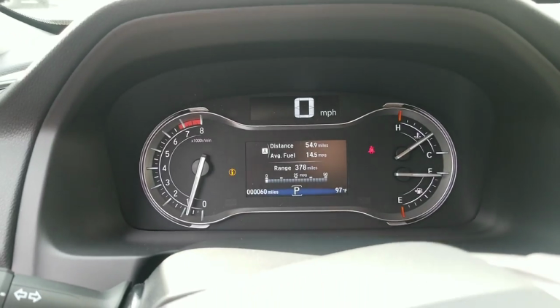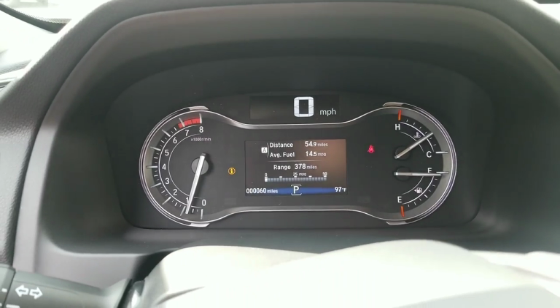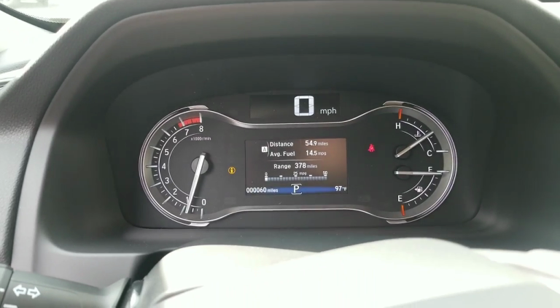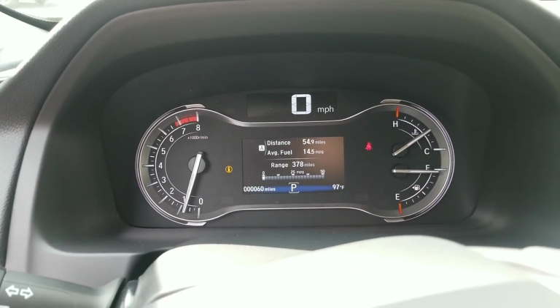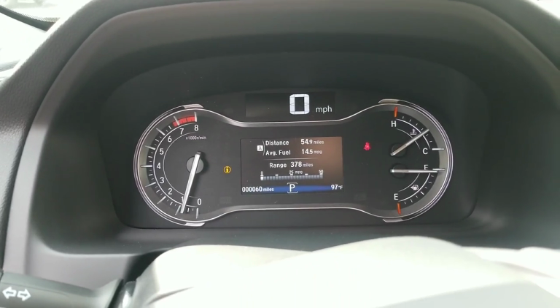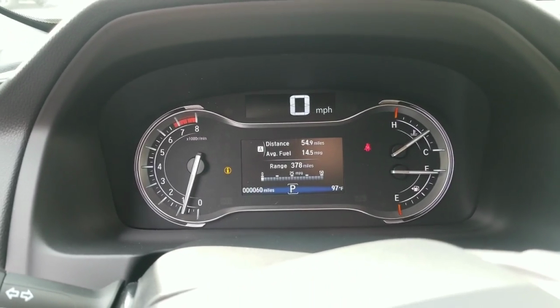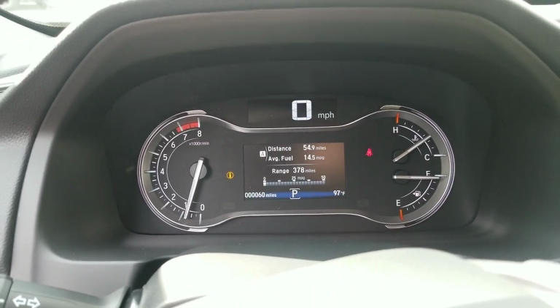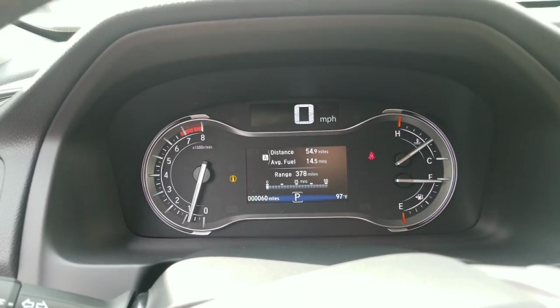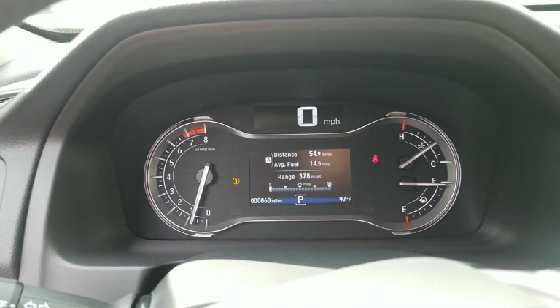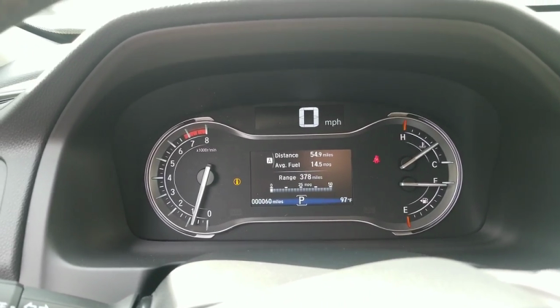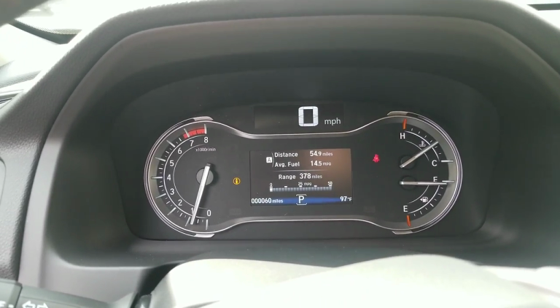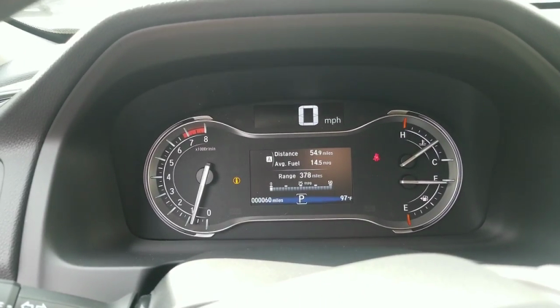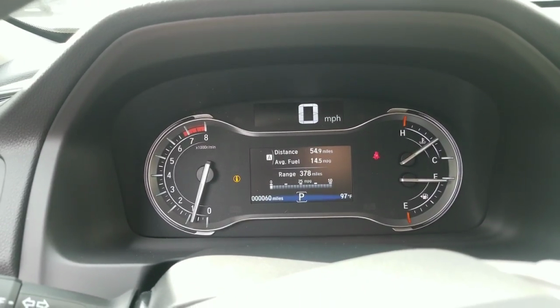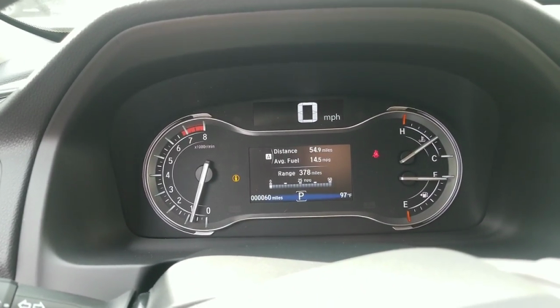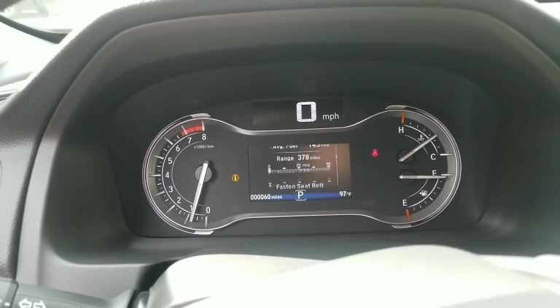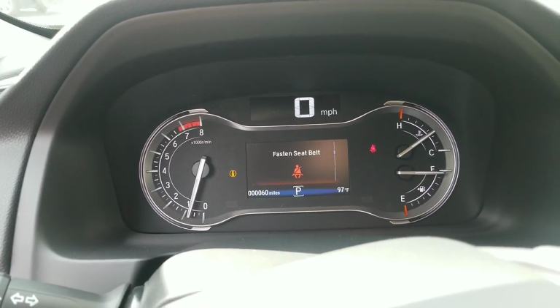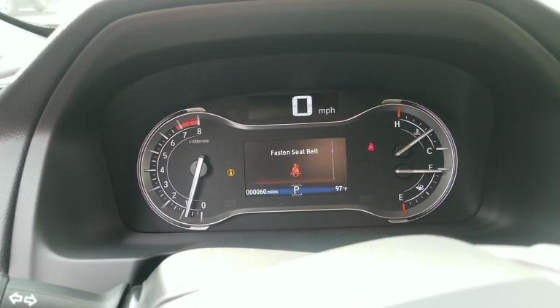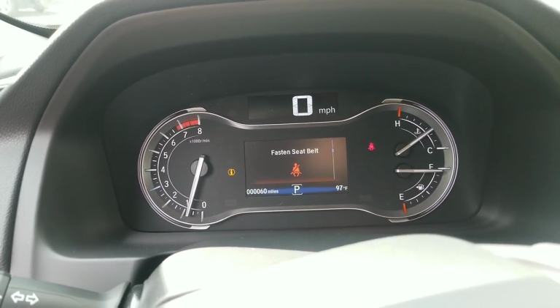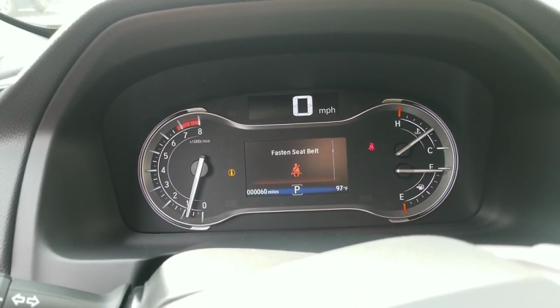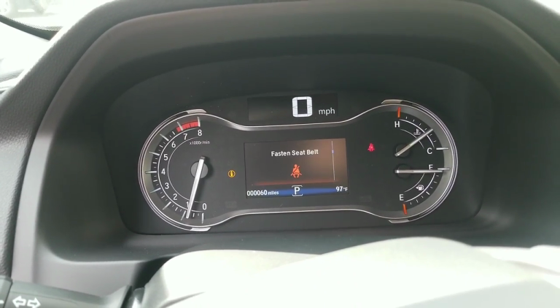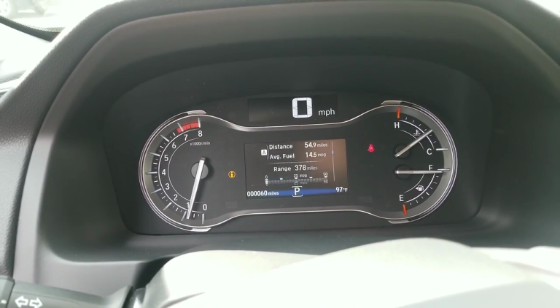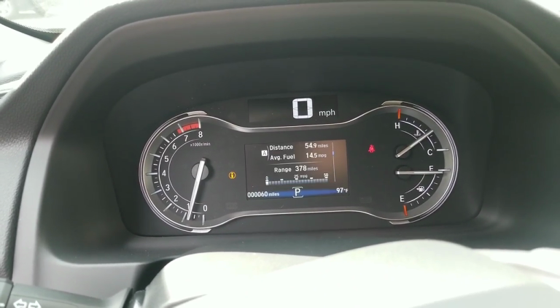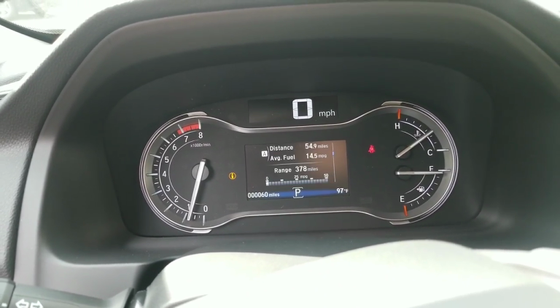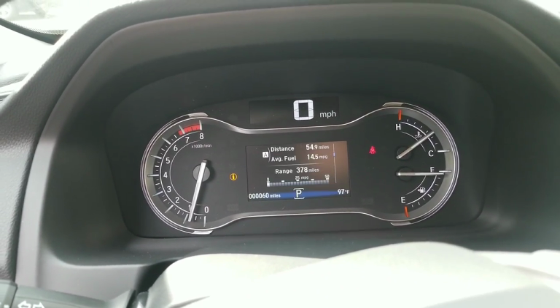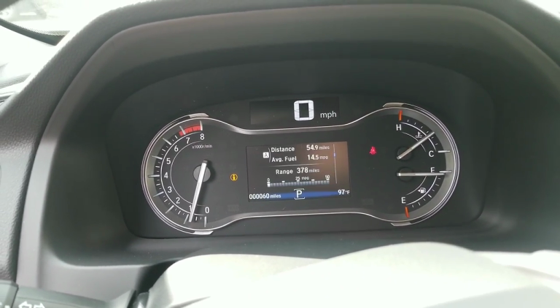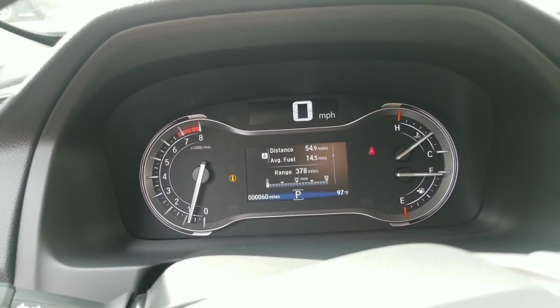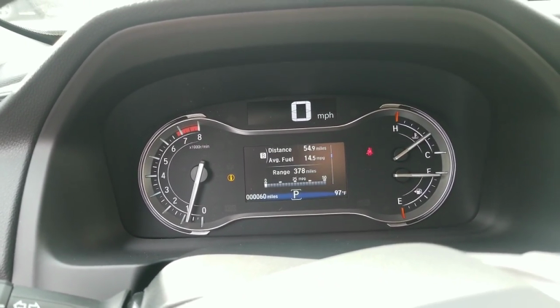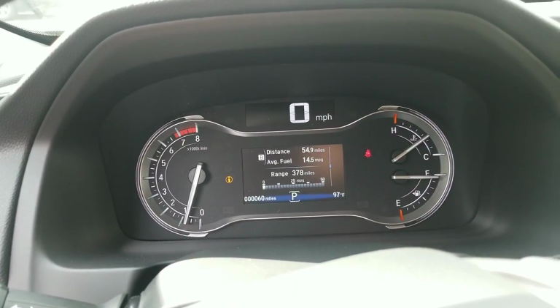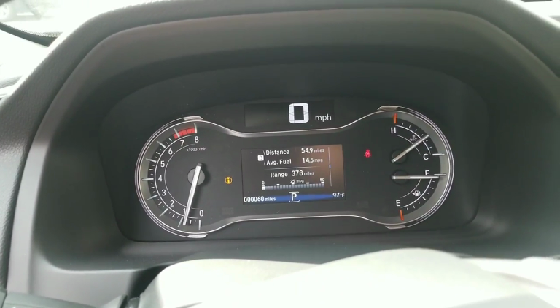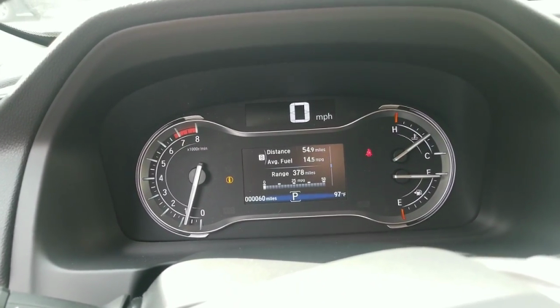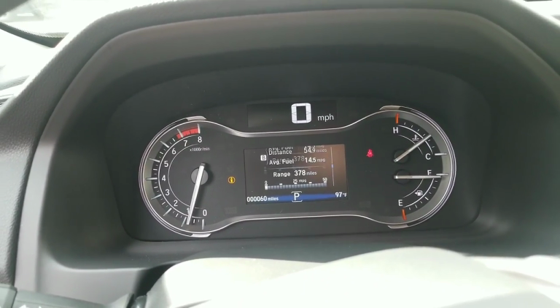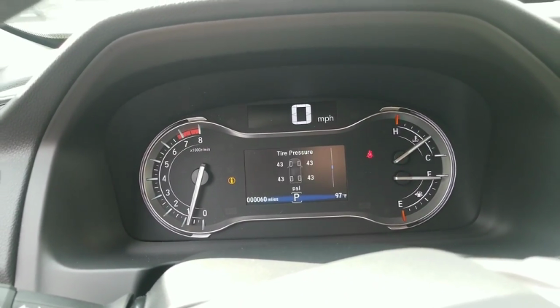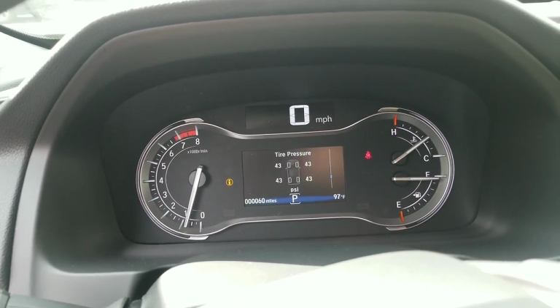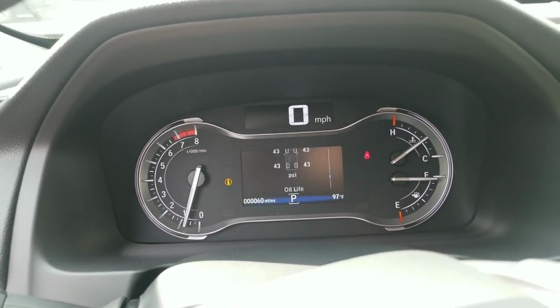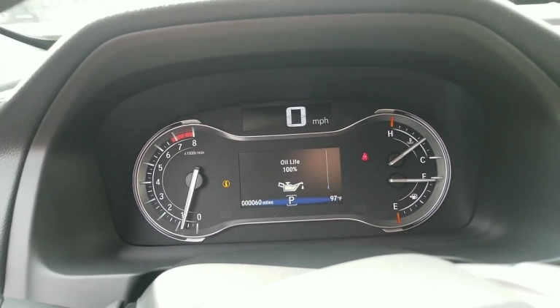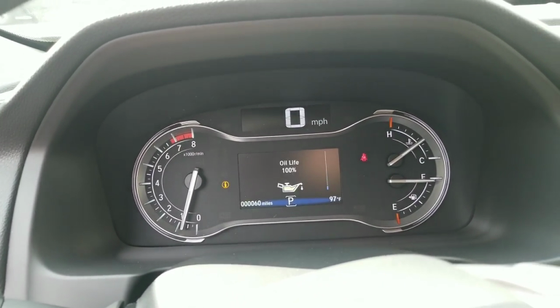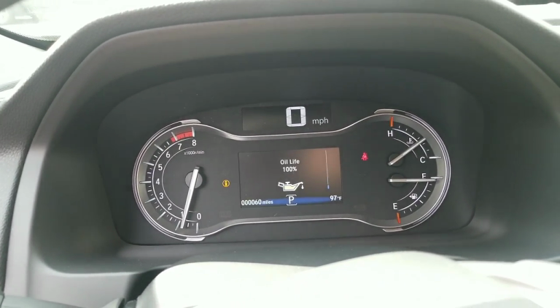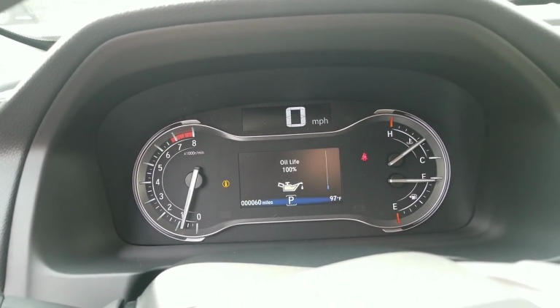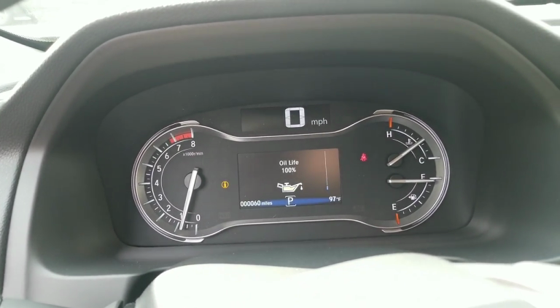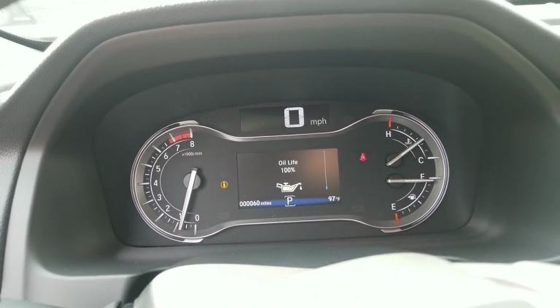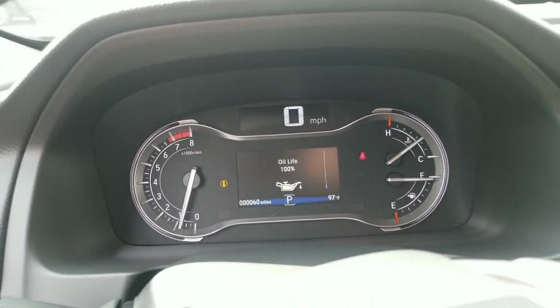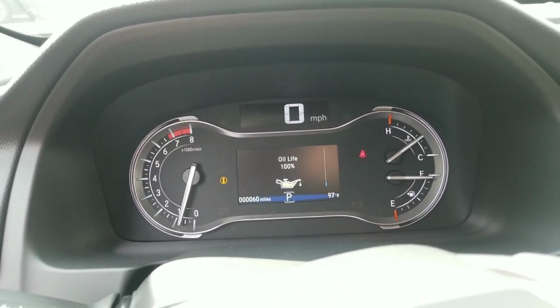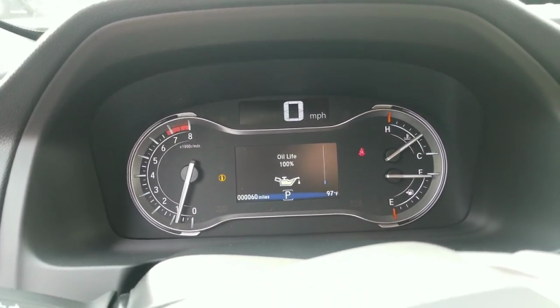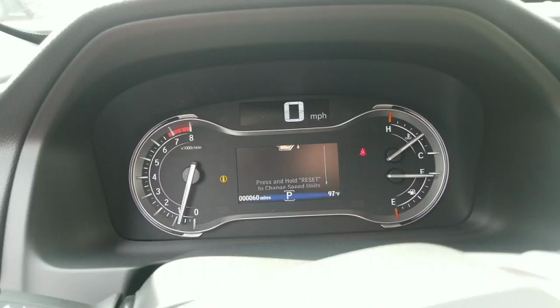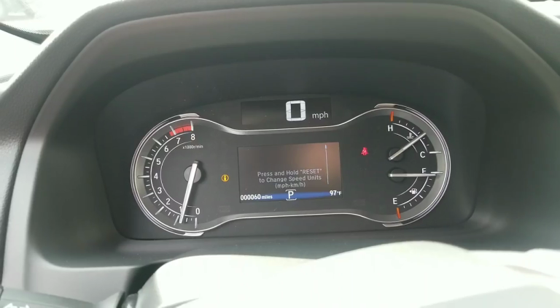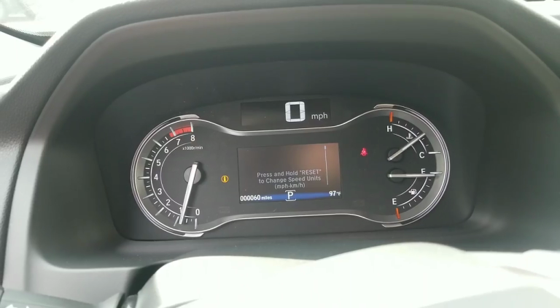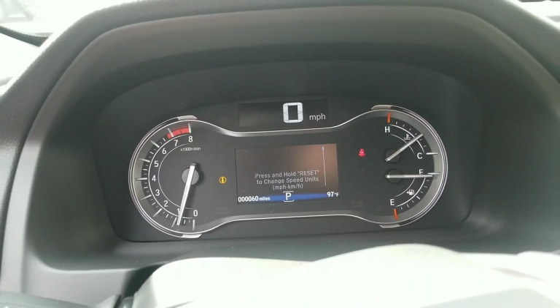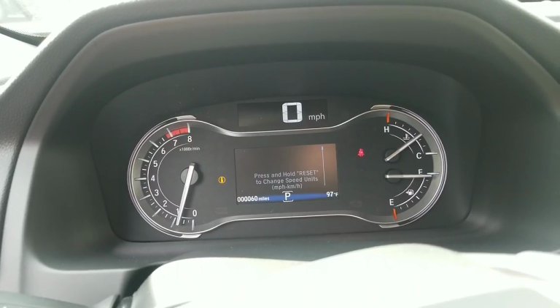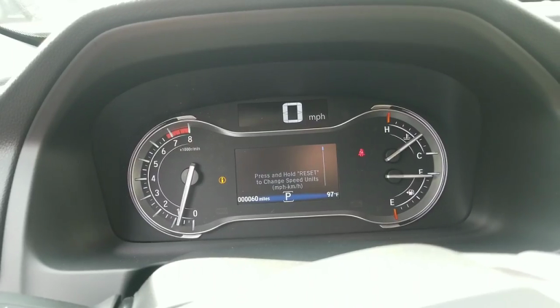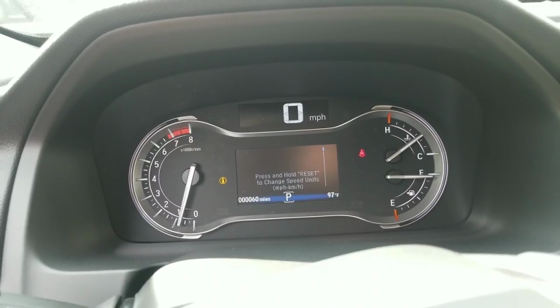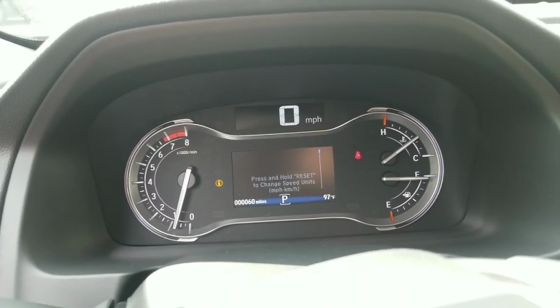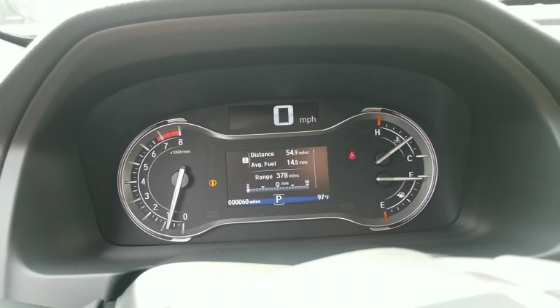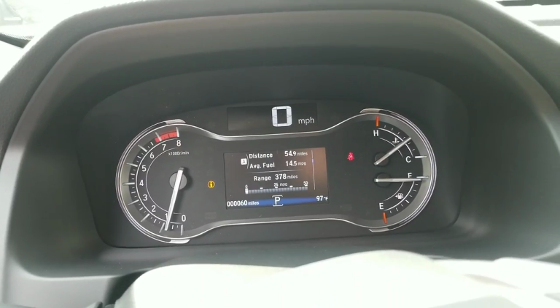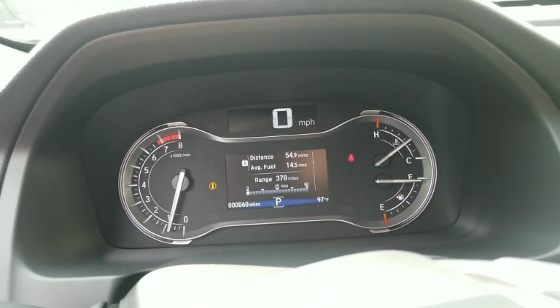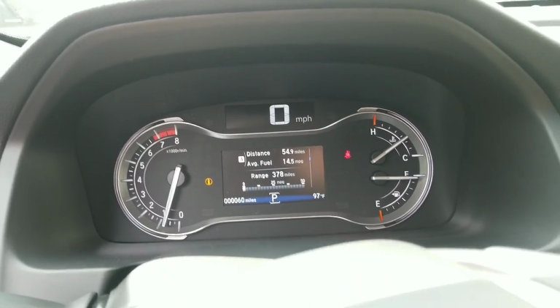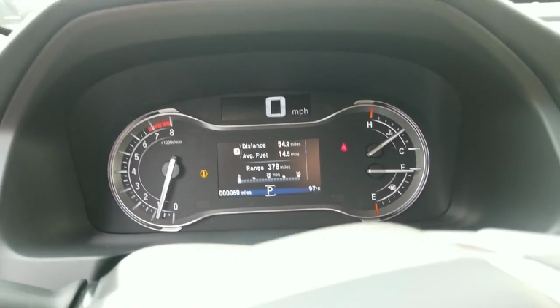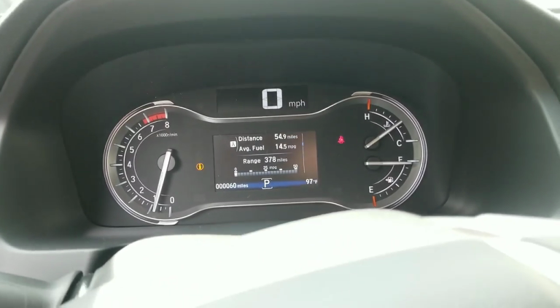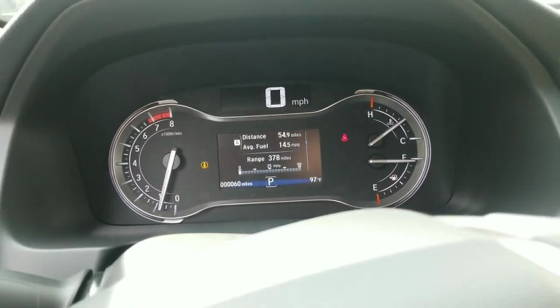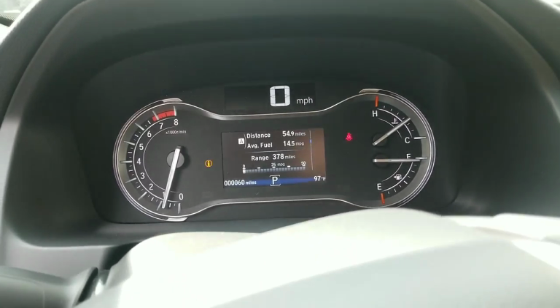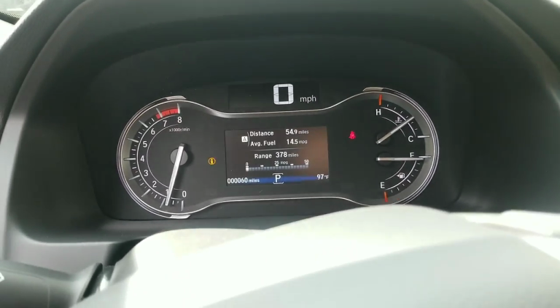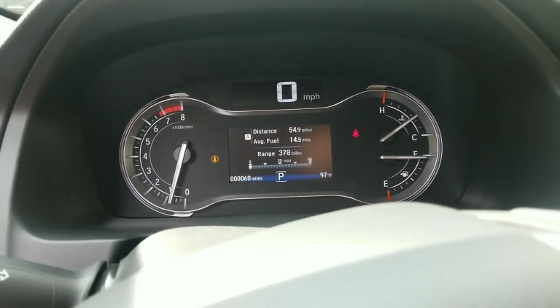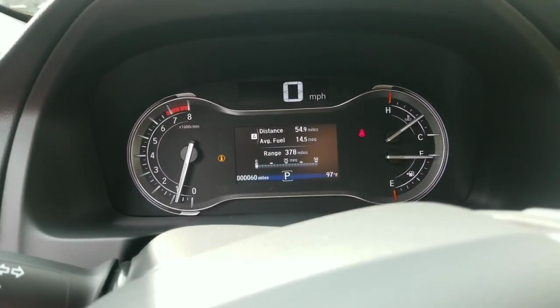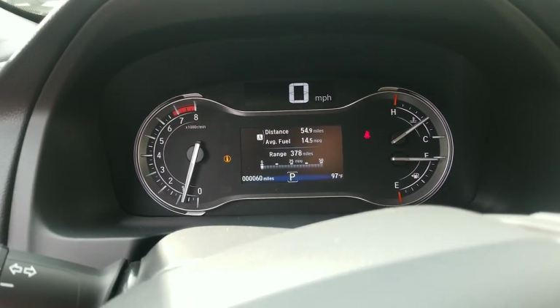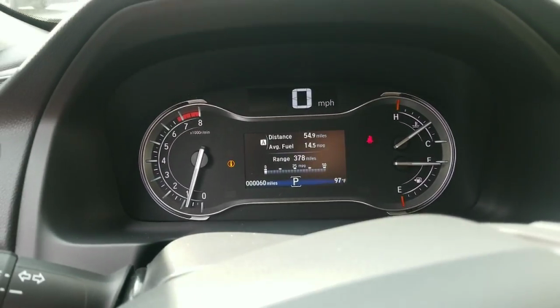You get some pretty usable information on the dashboard display. Right now obviously just fuel economy is up here, but we have the ability to also see tire pressure and oil life. This menu can be adjusted here as well.